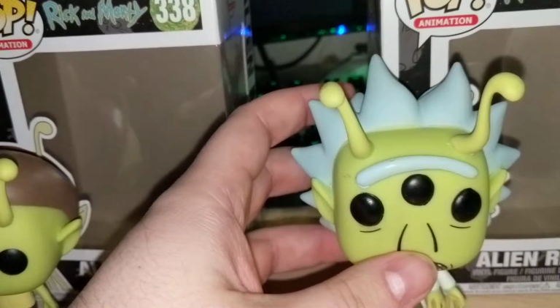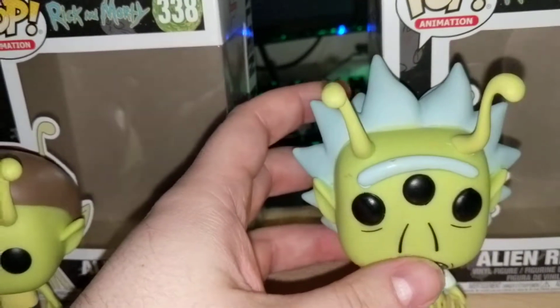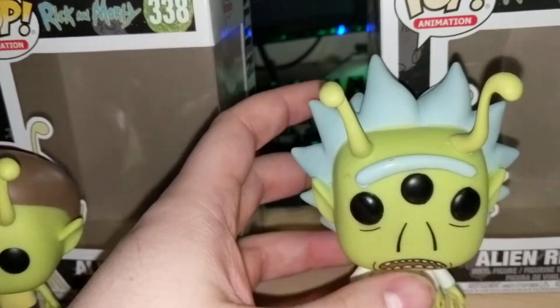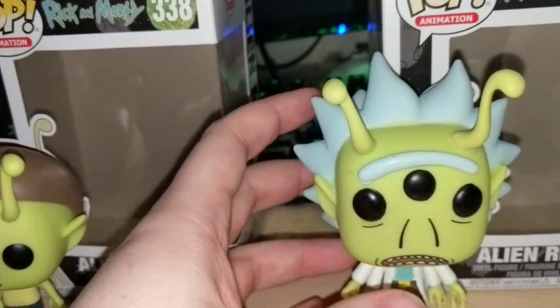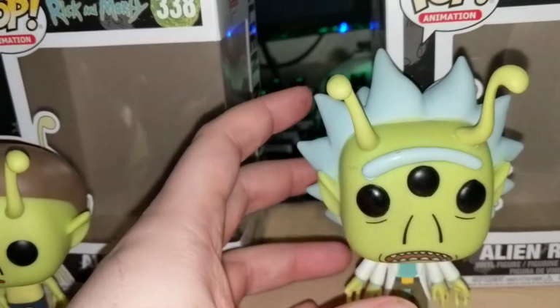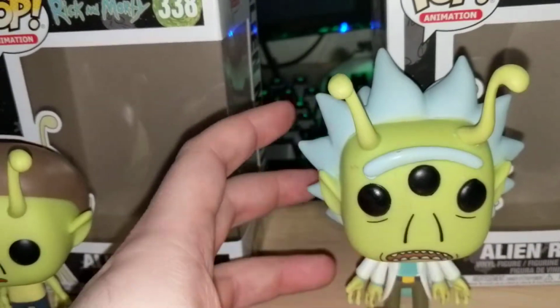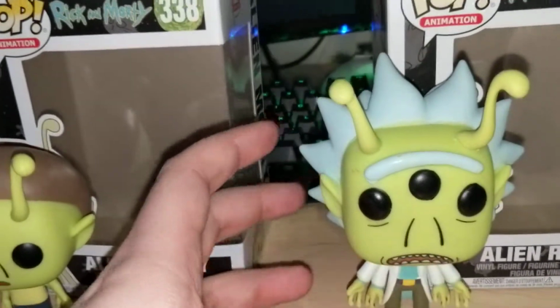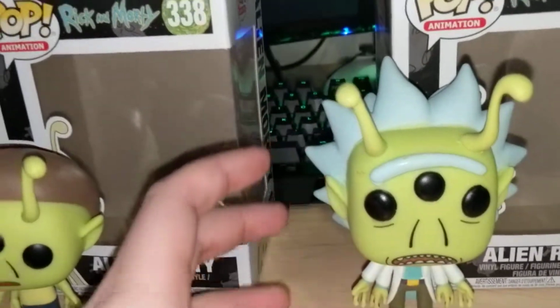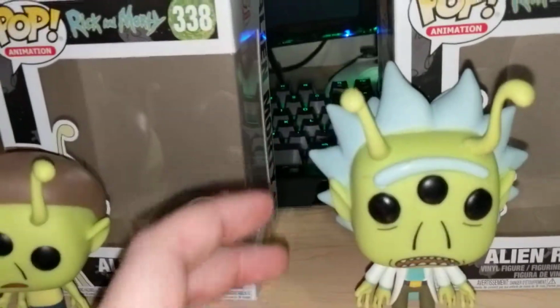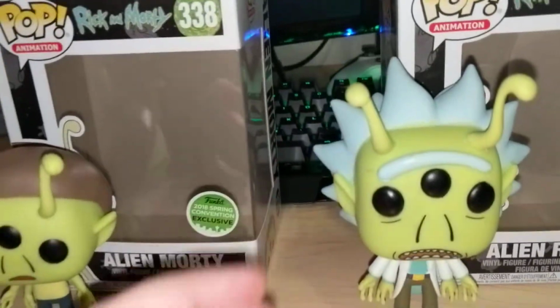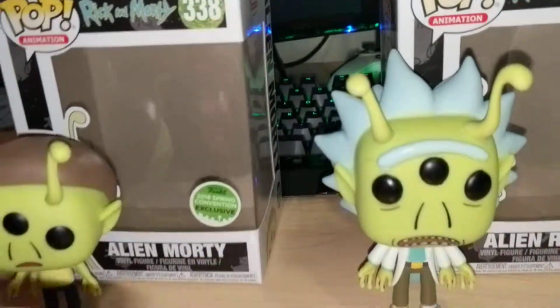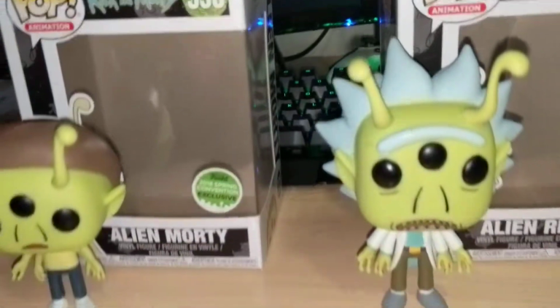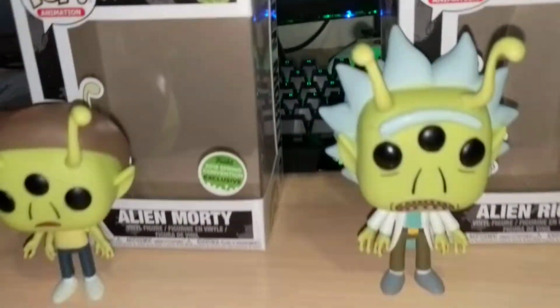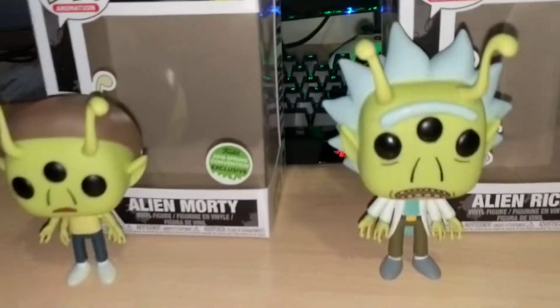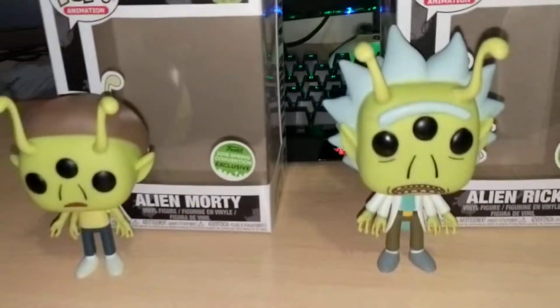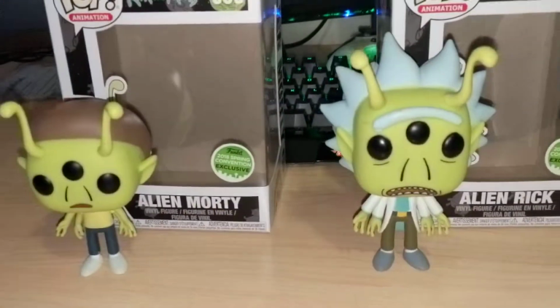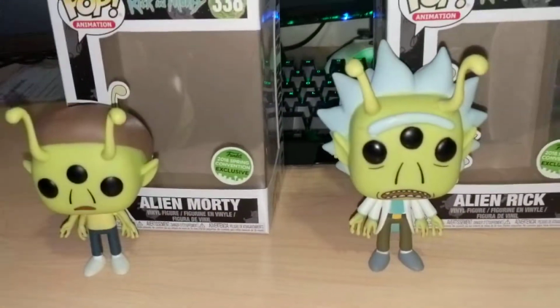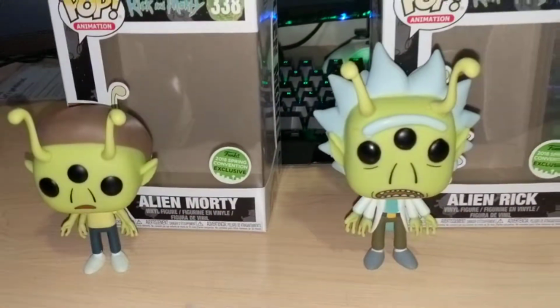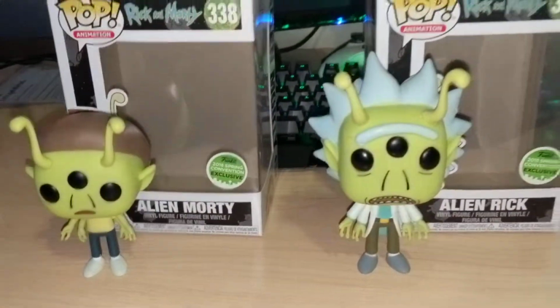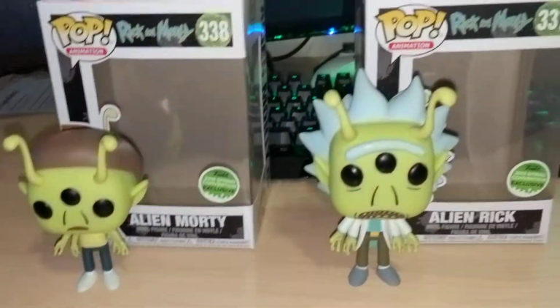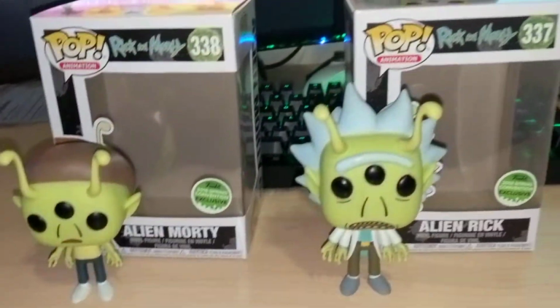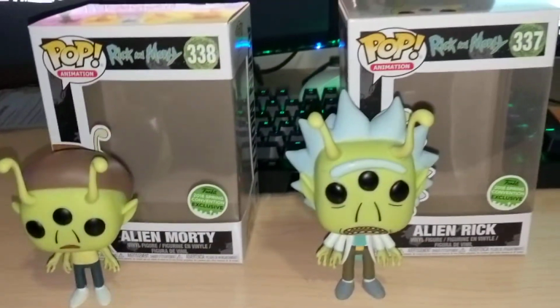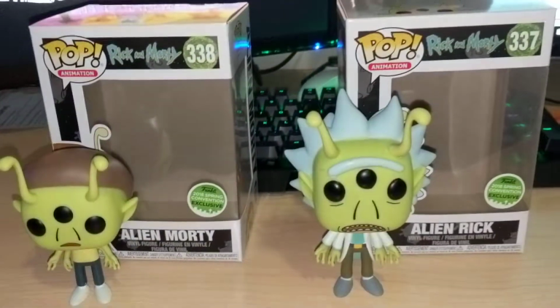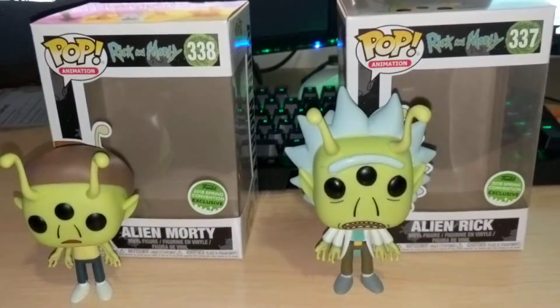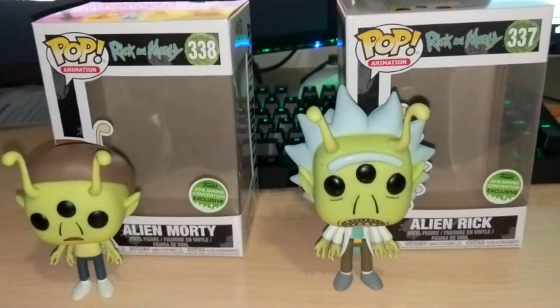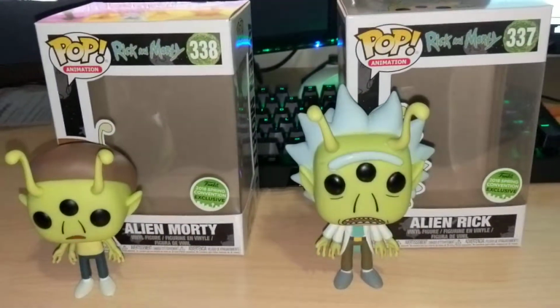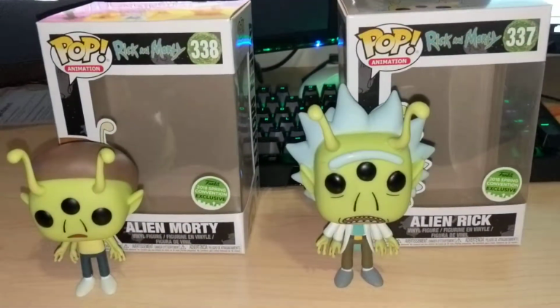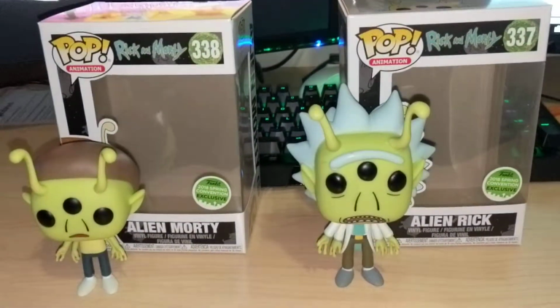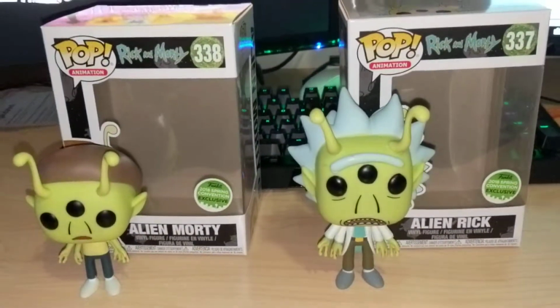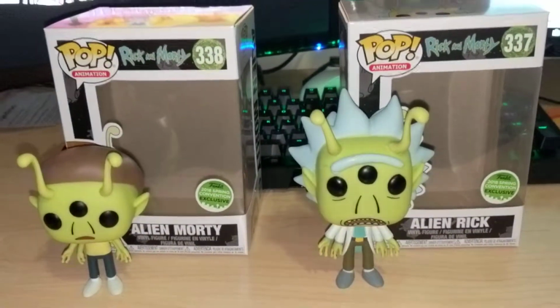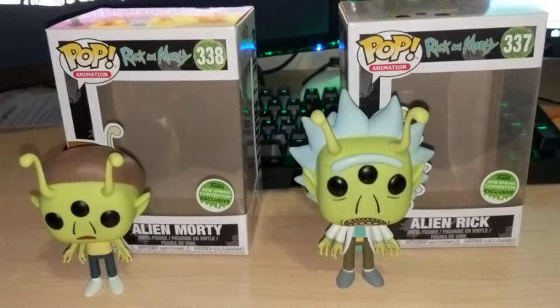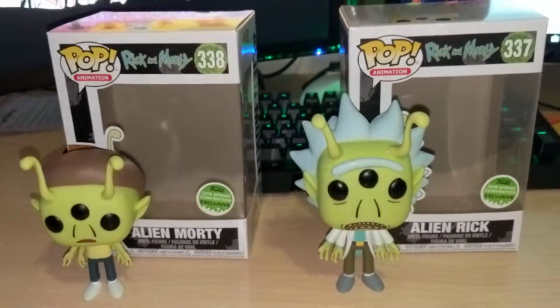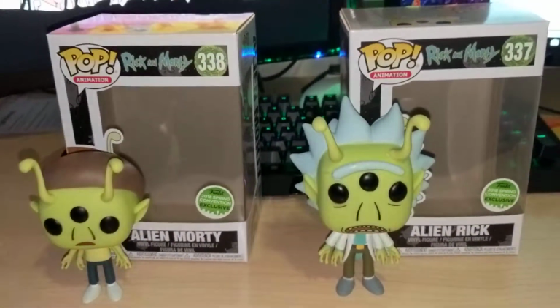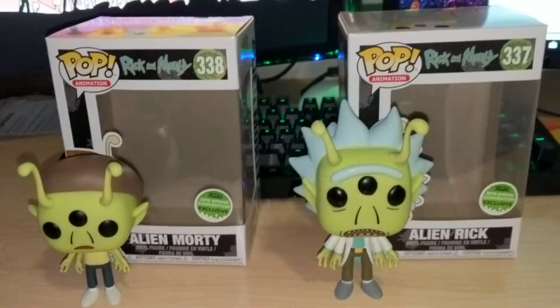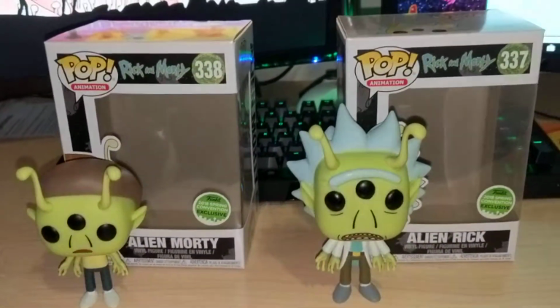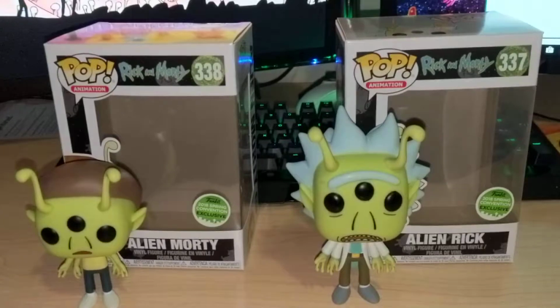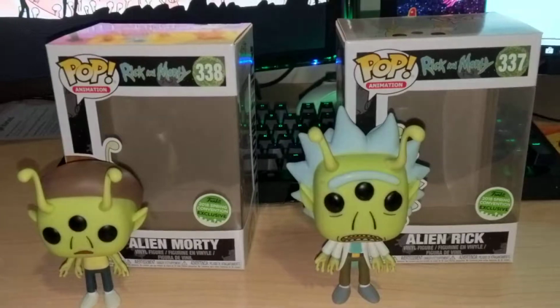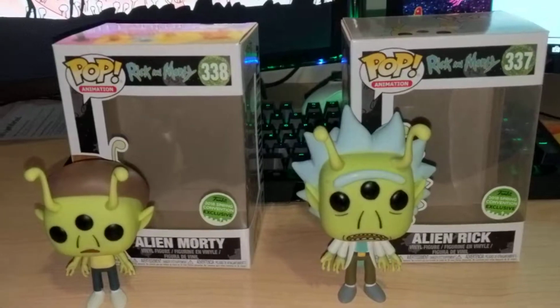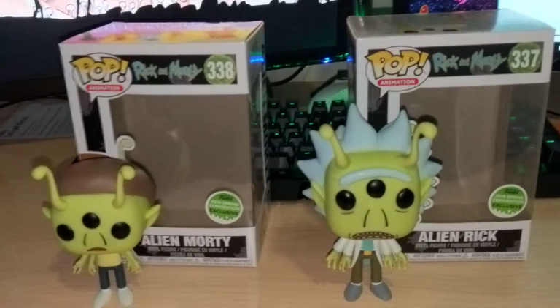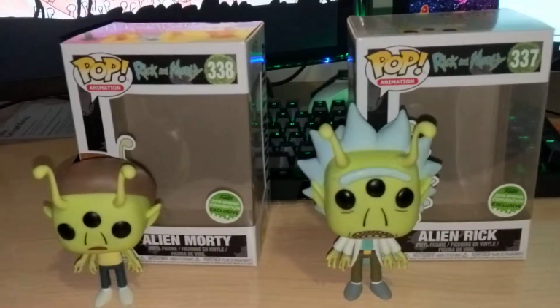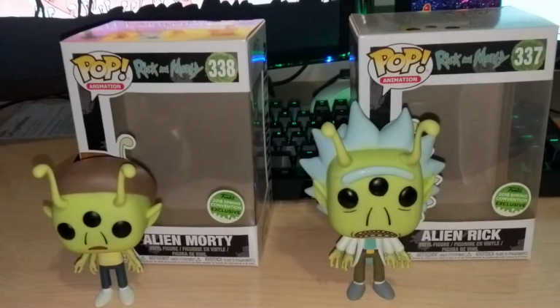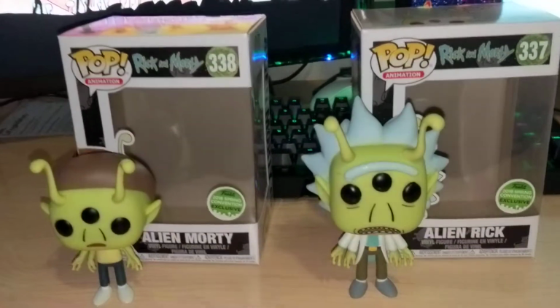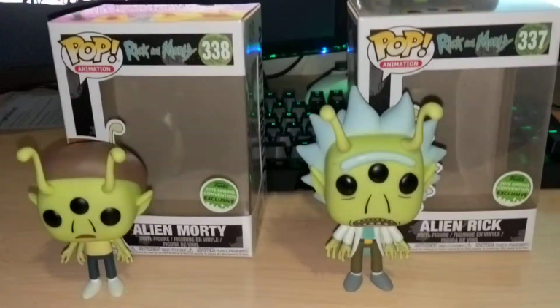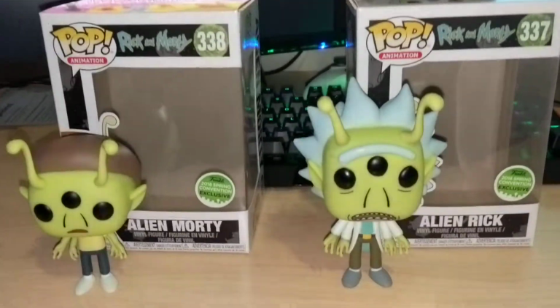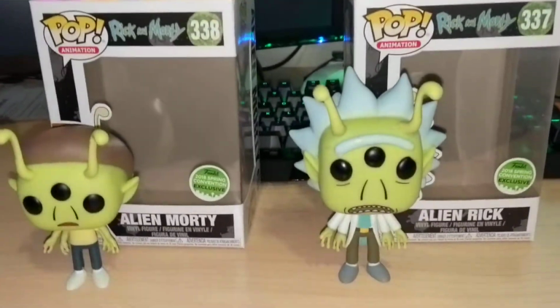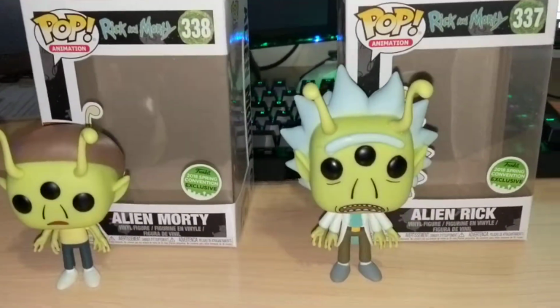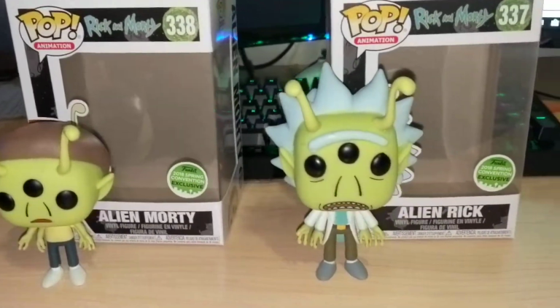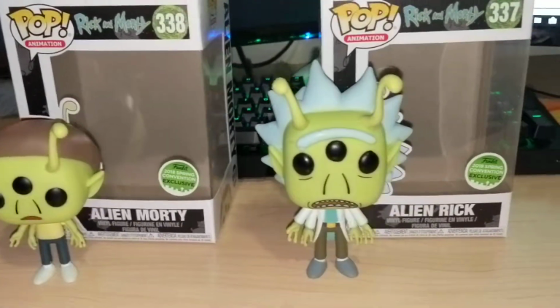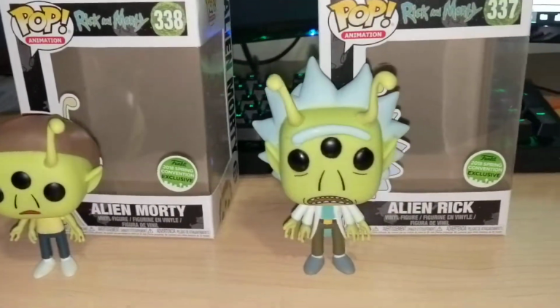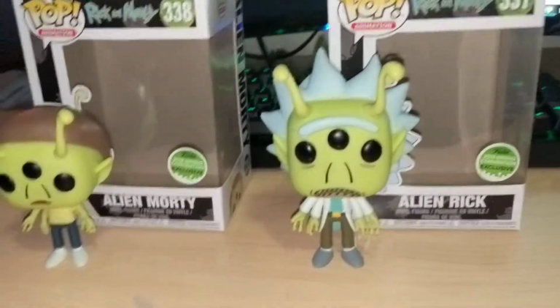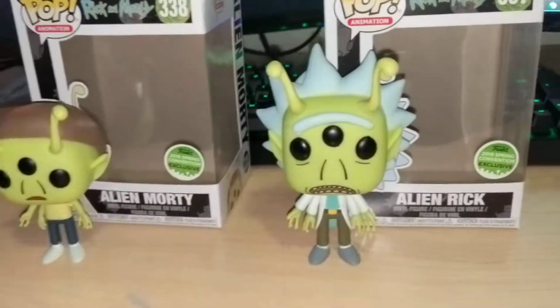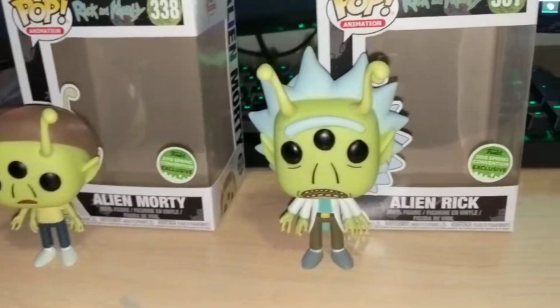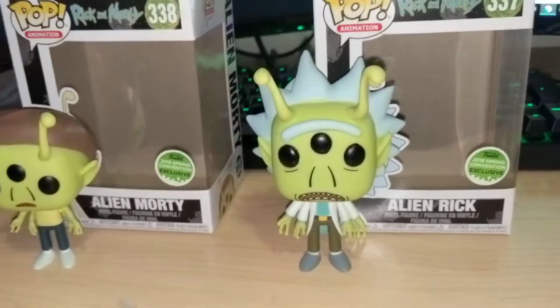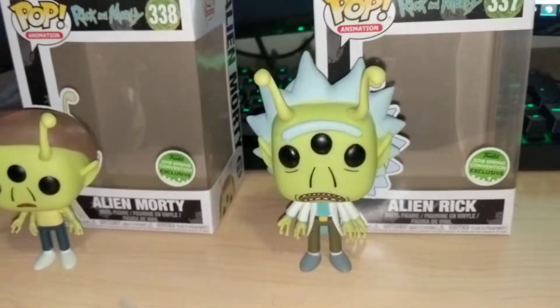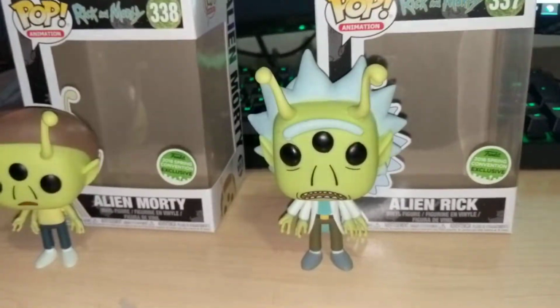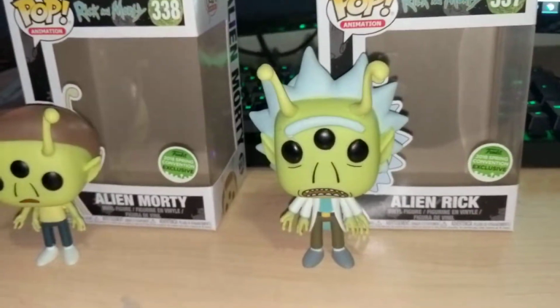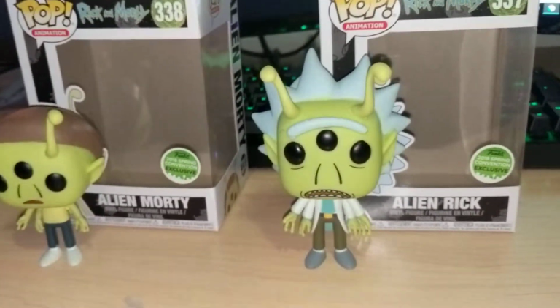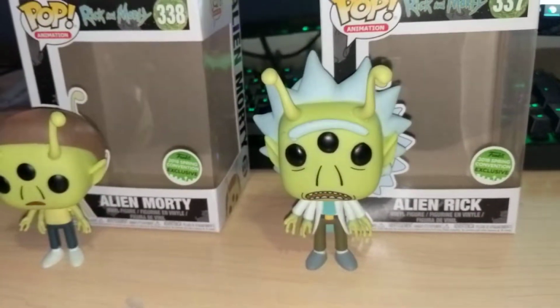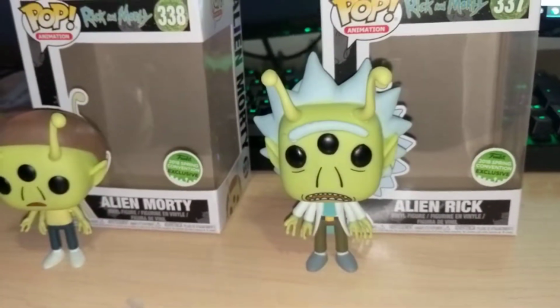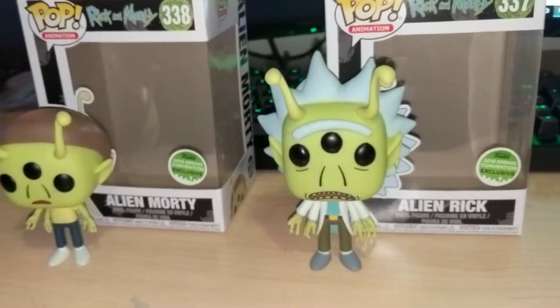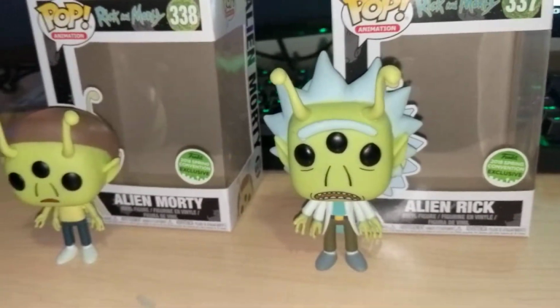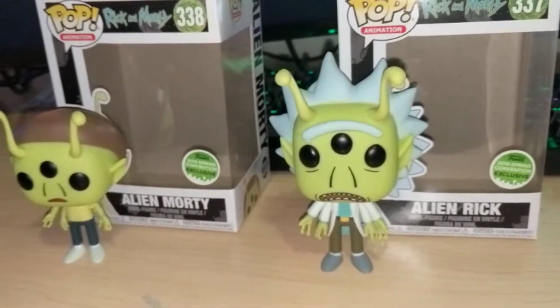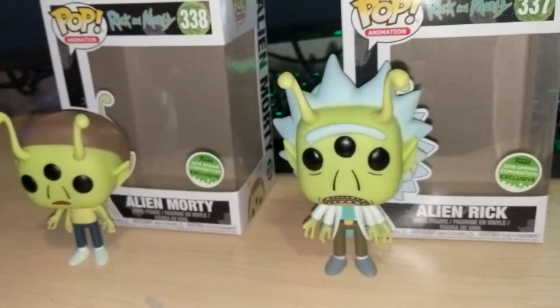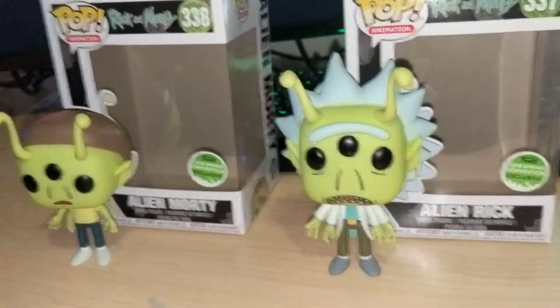They're going to be hard to find. Good luck finding them at Hot Topic, but either you're getting them at the Comic-Con or you're getting them at Hot Topic themselves.